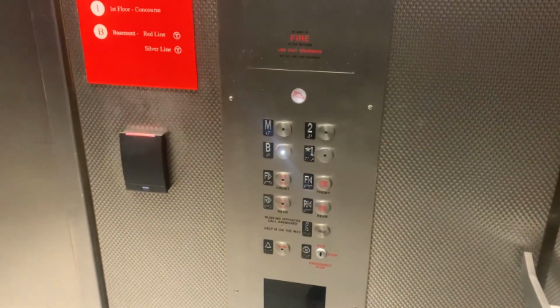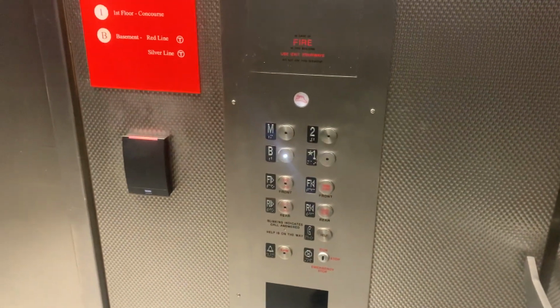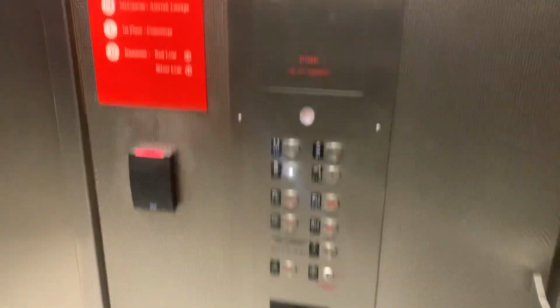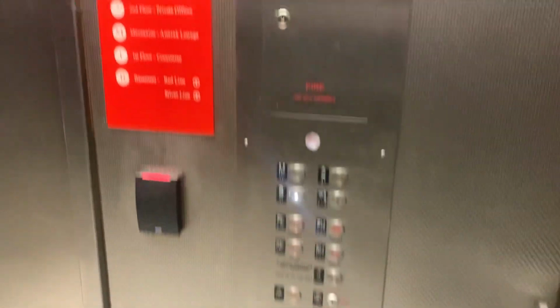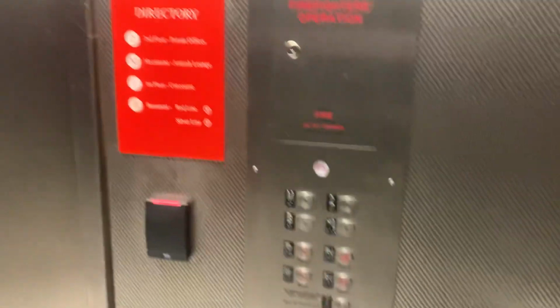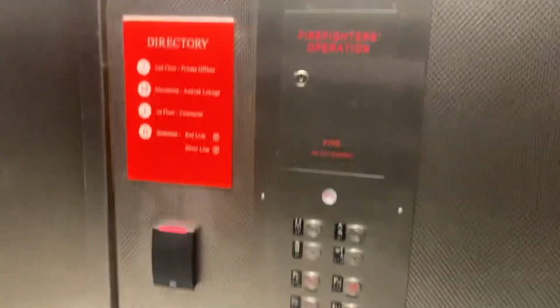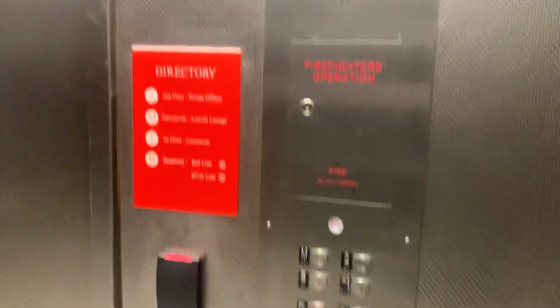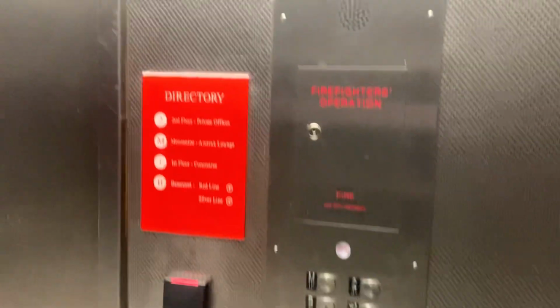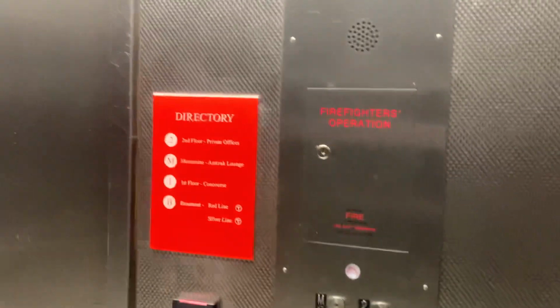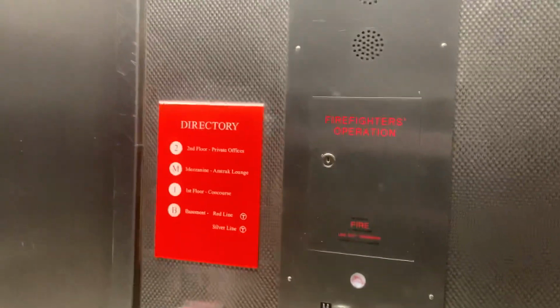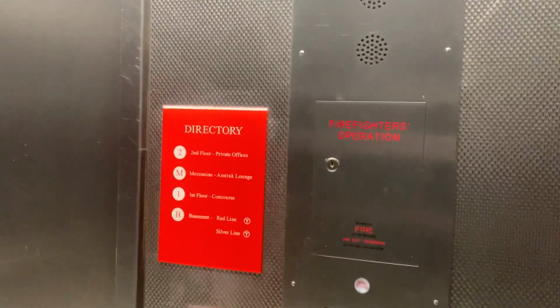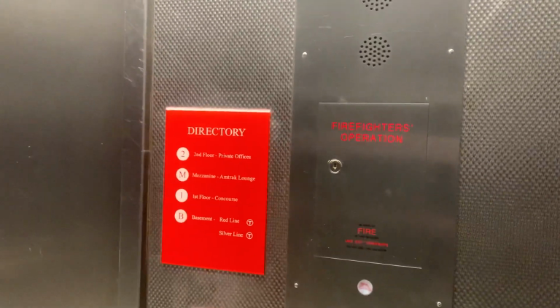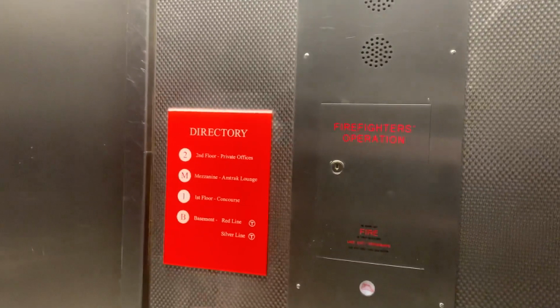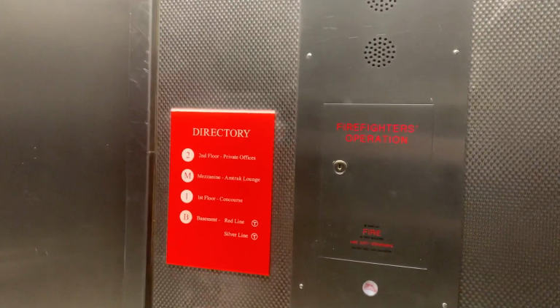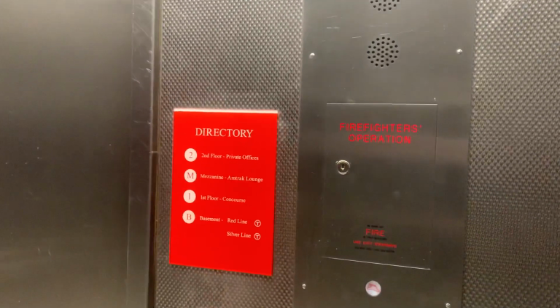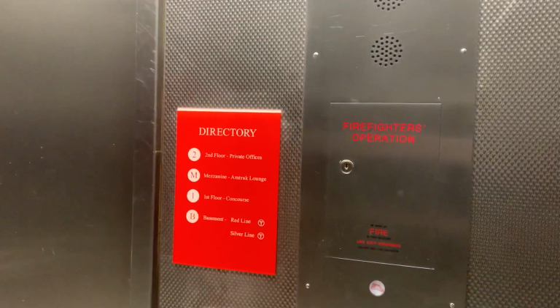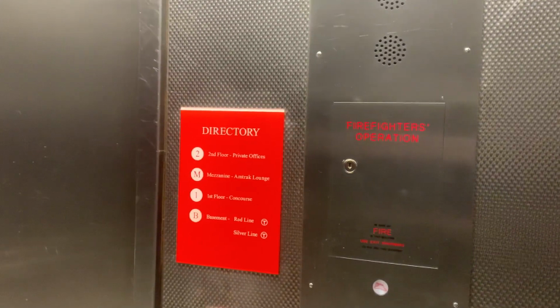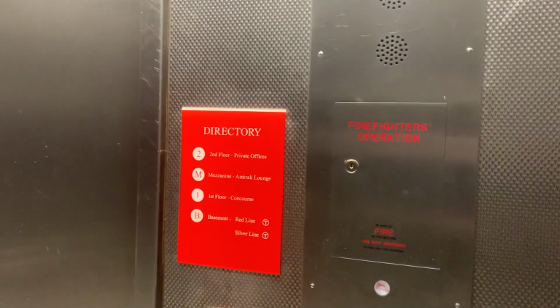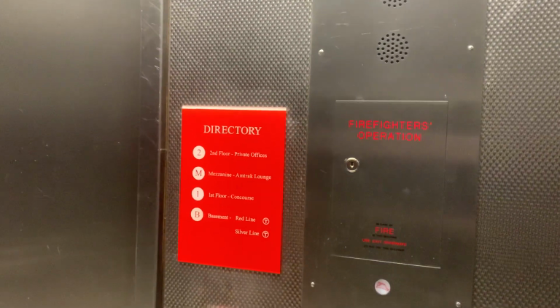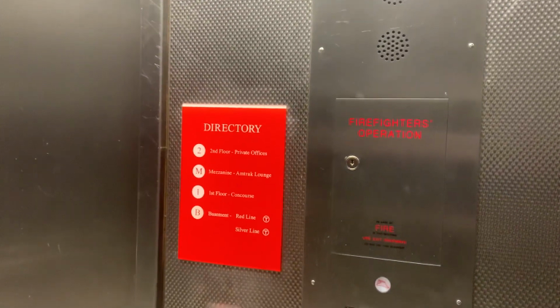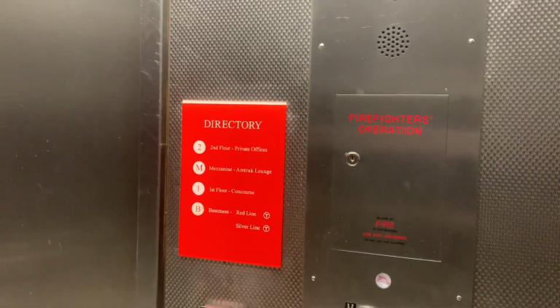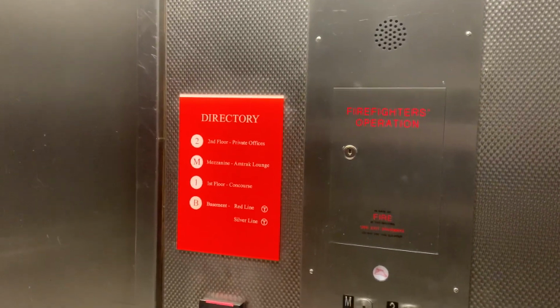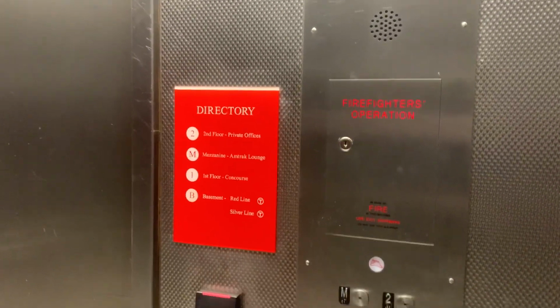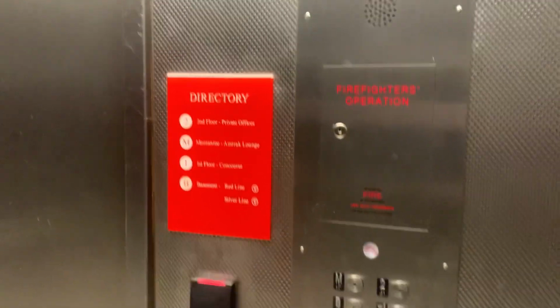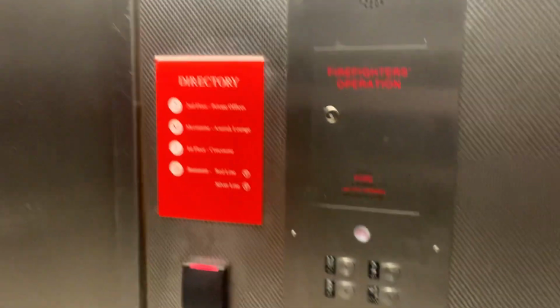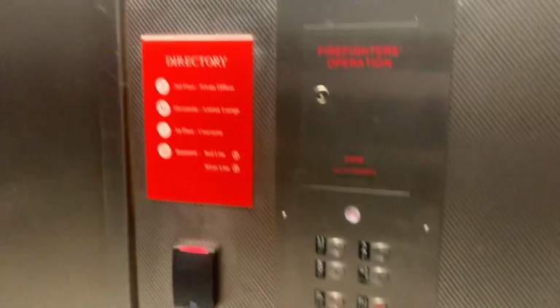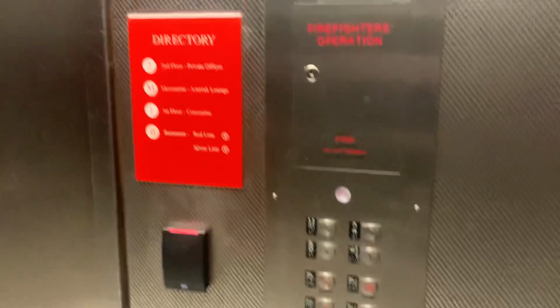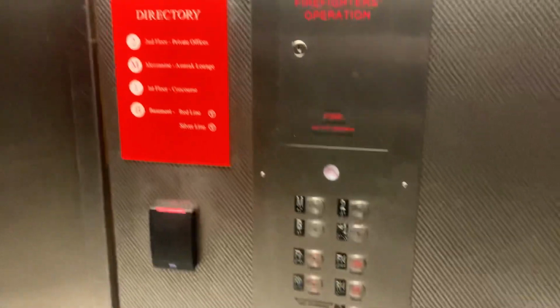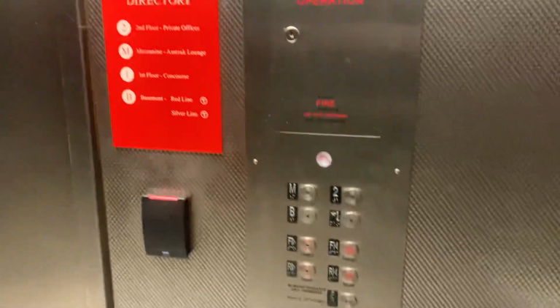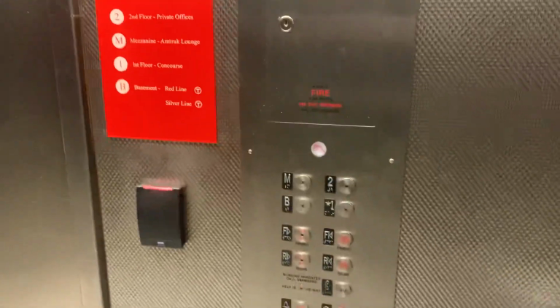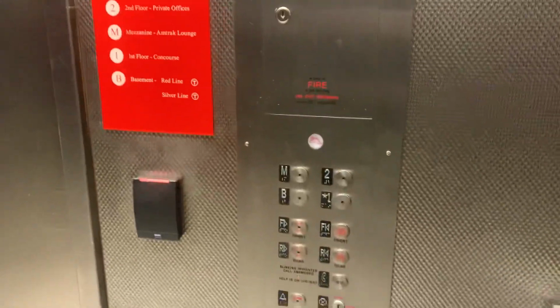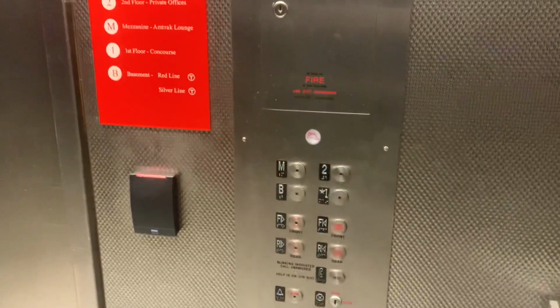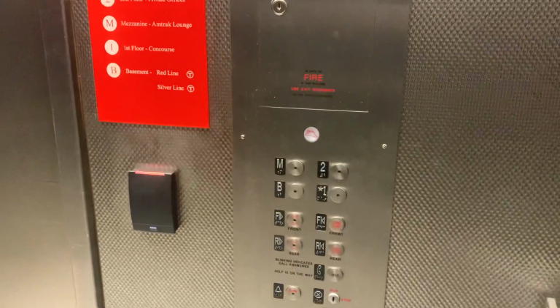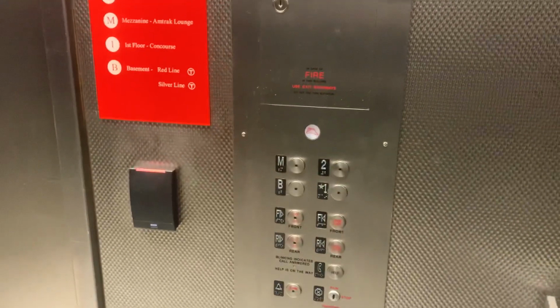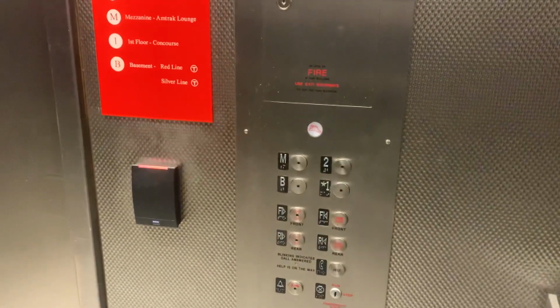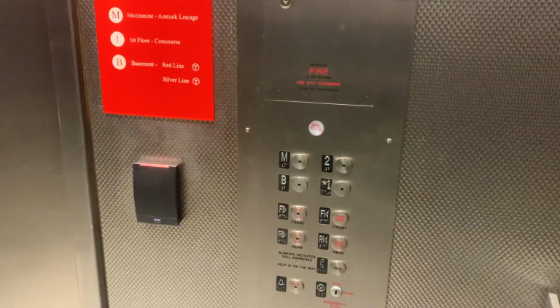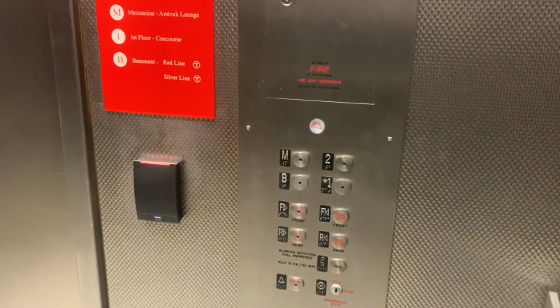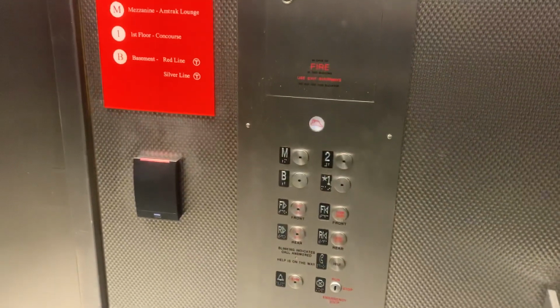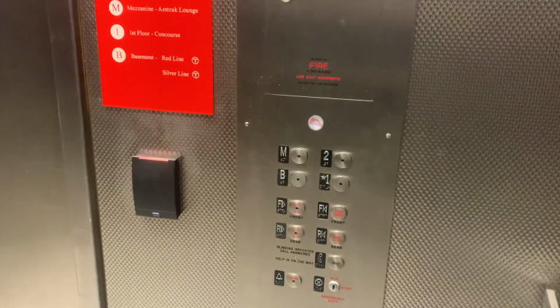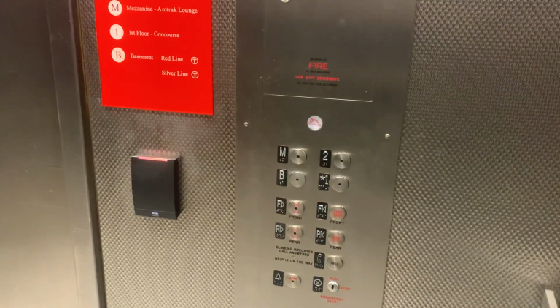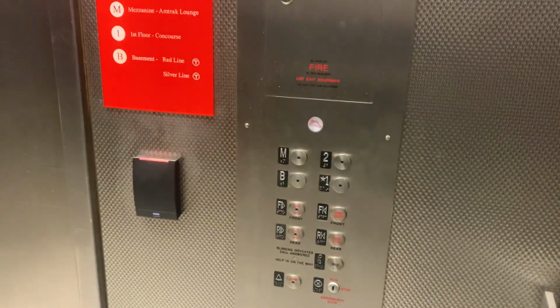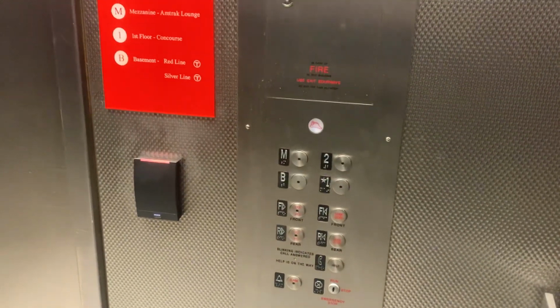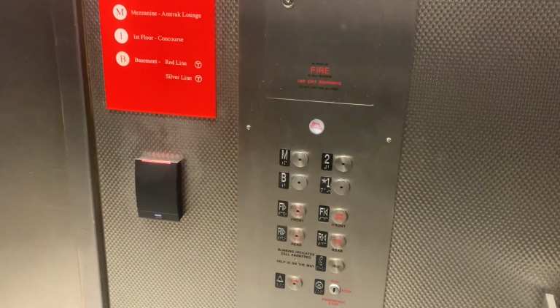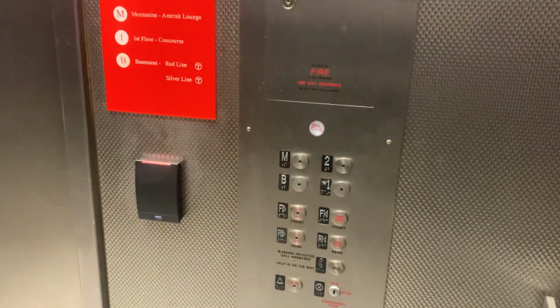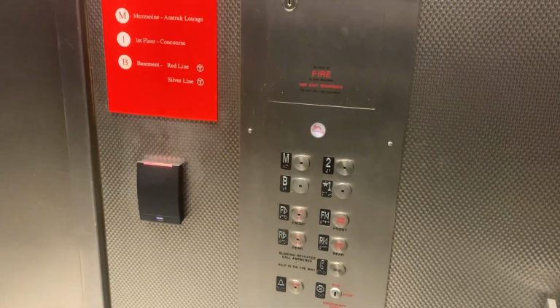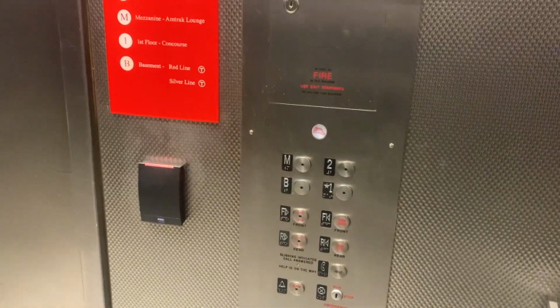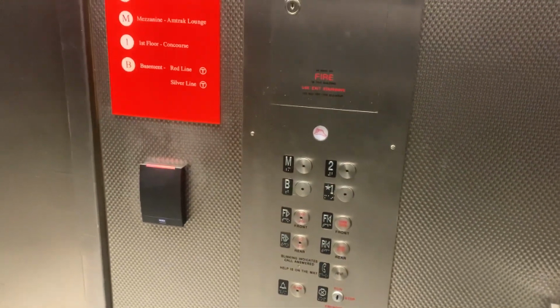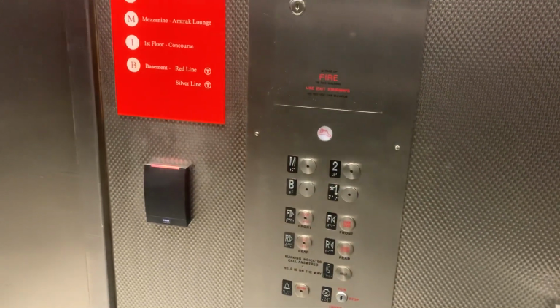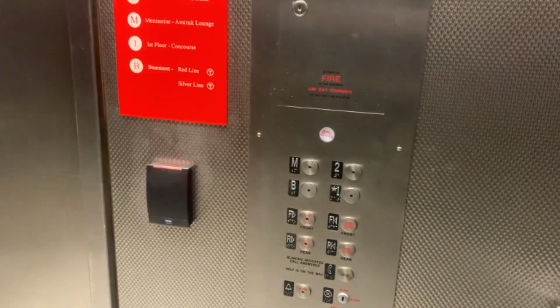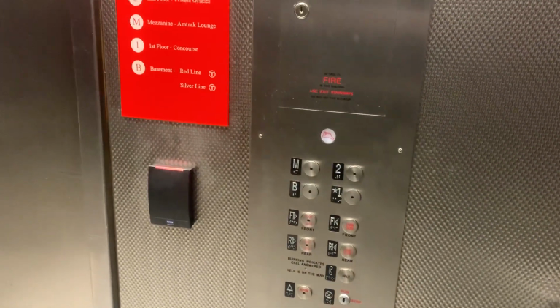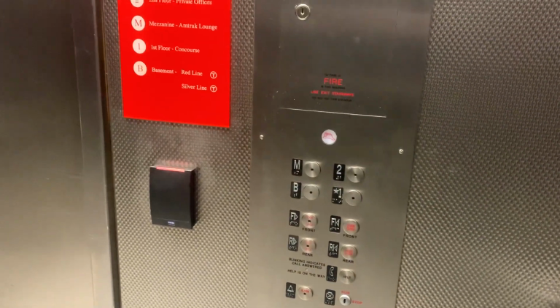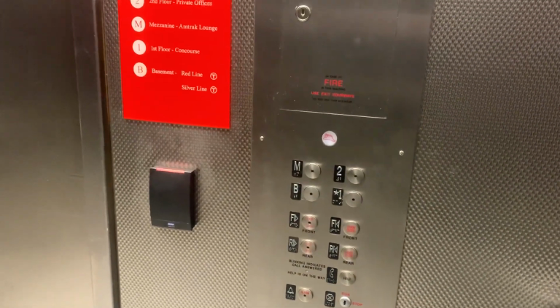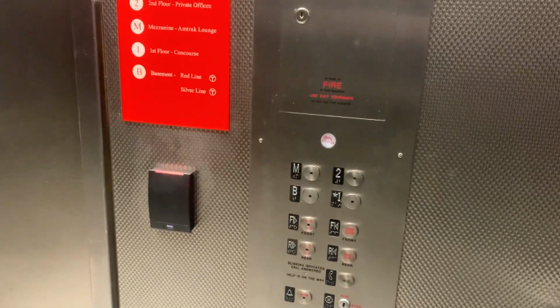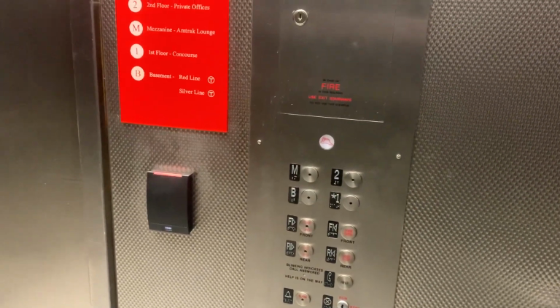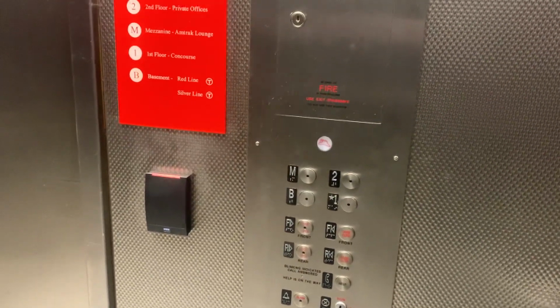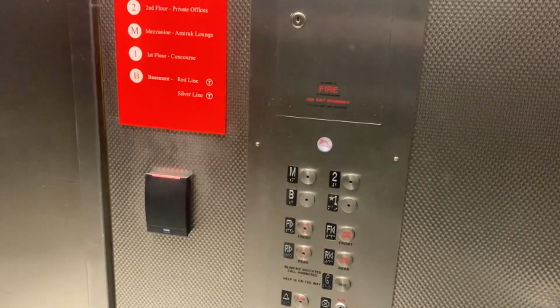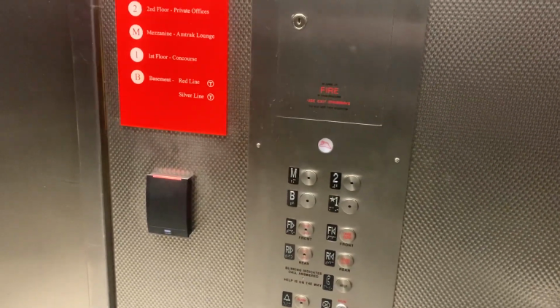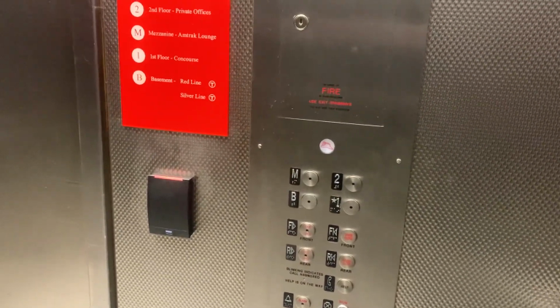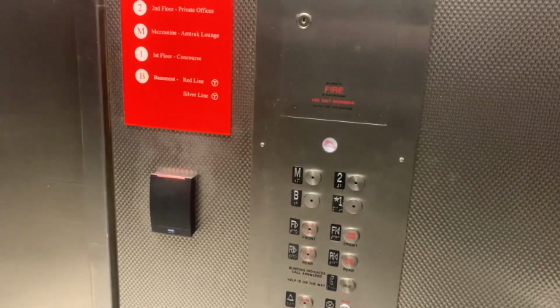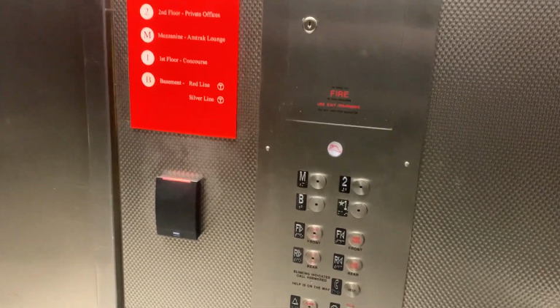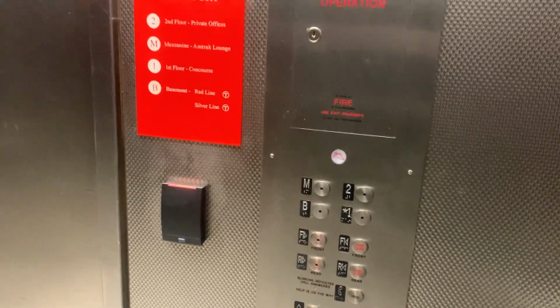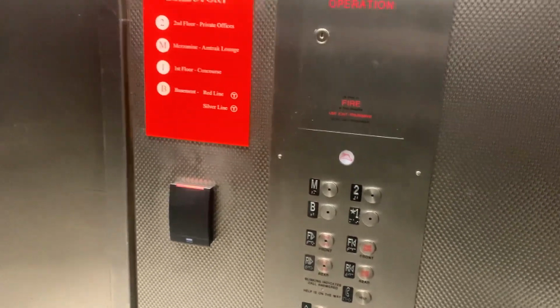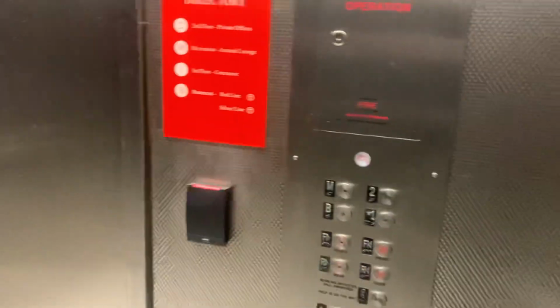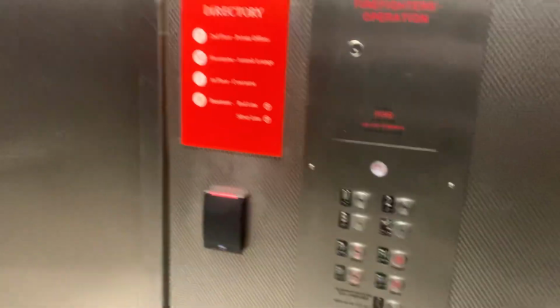I'm not going to go to the Amtrak lounge or private offices because there's a camera in here and the light is on.